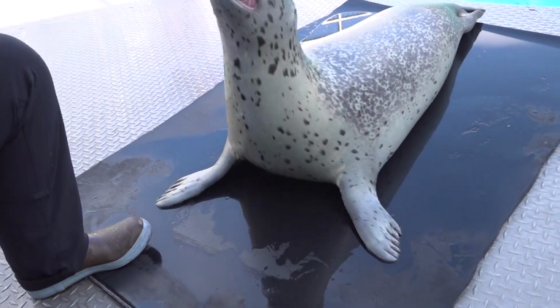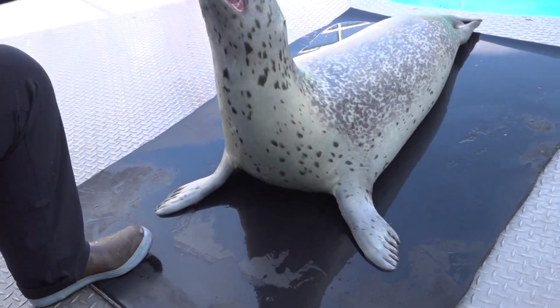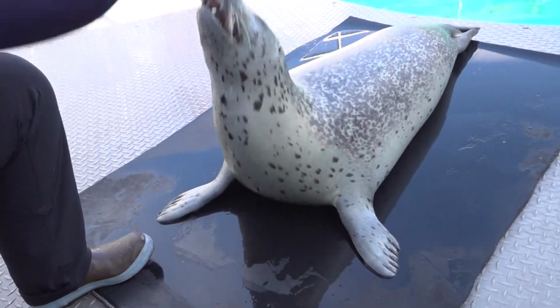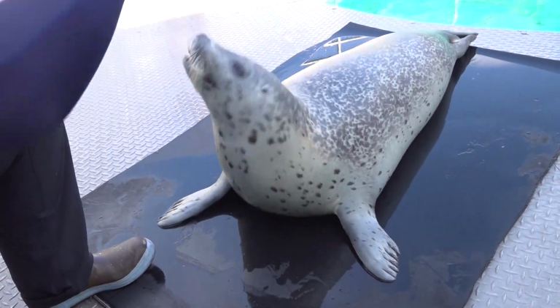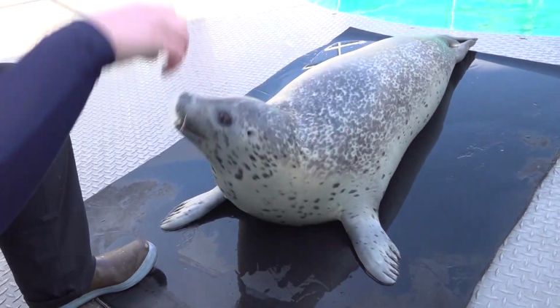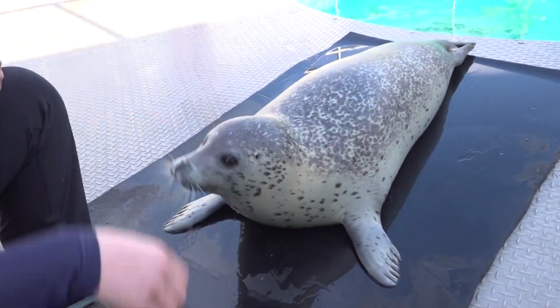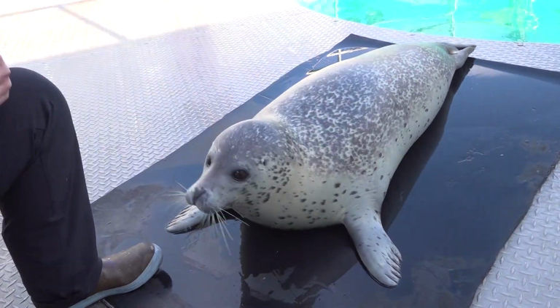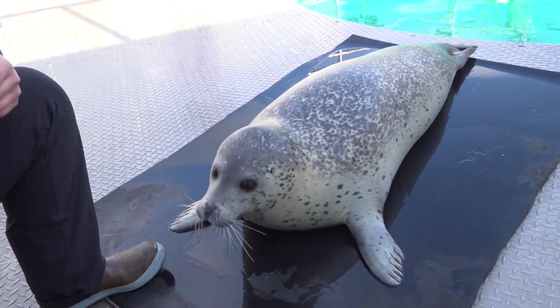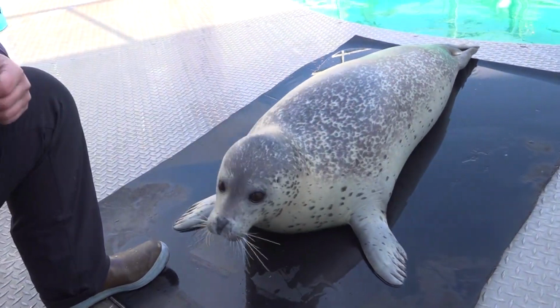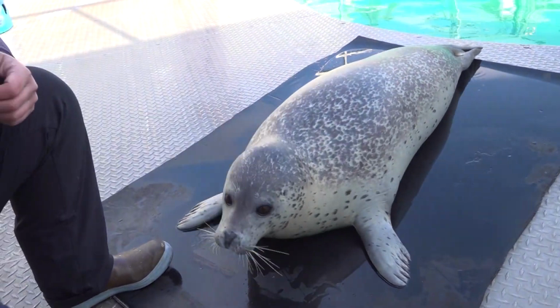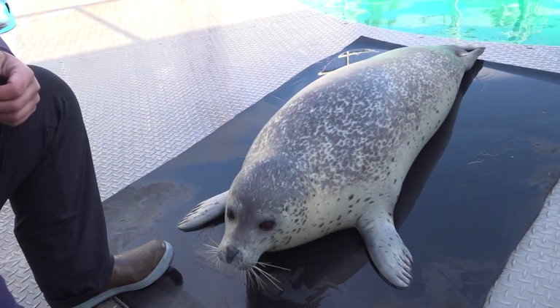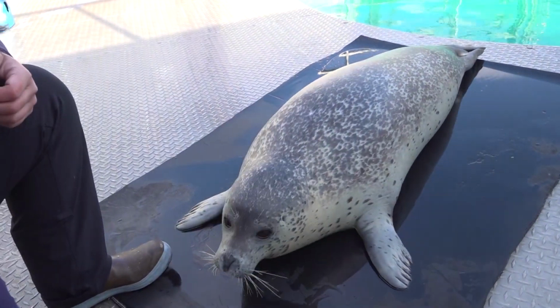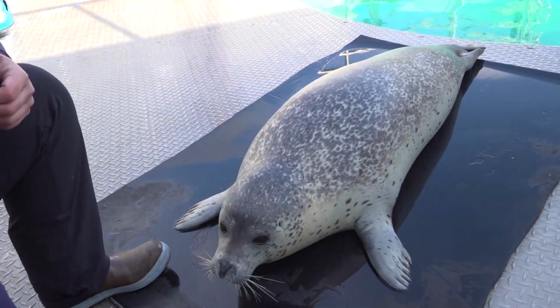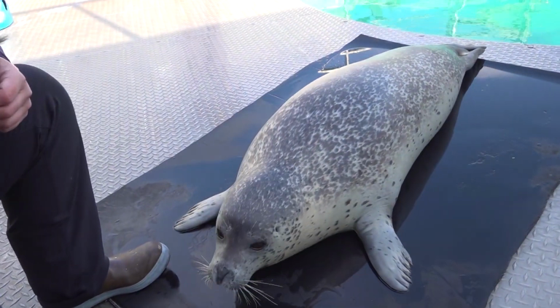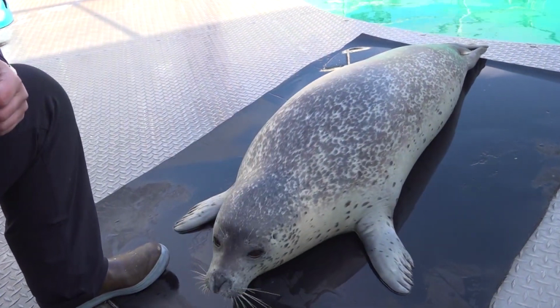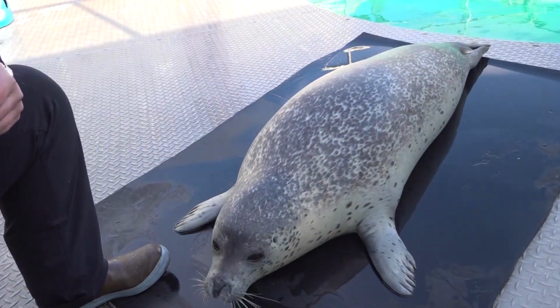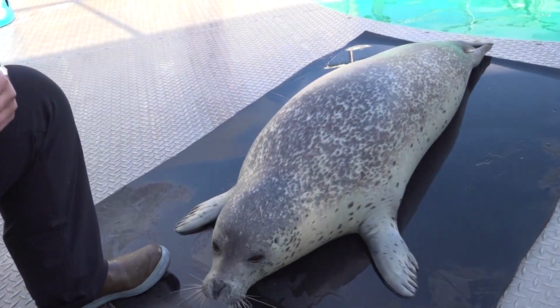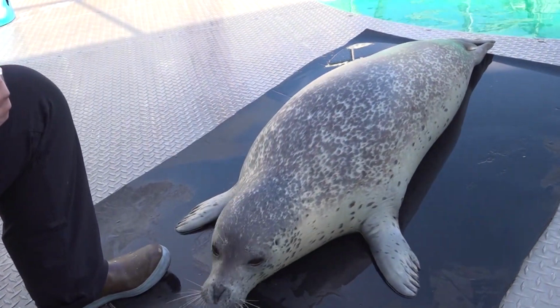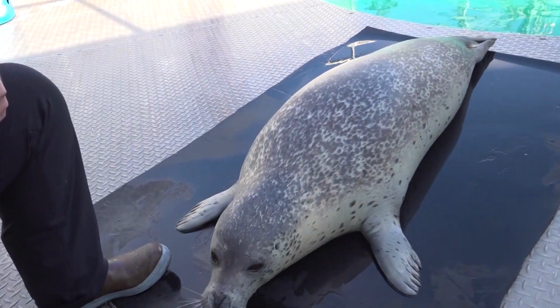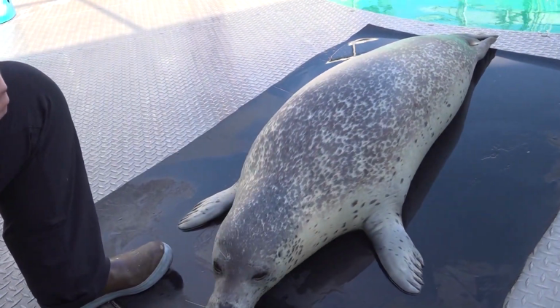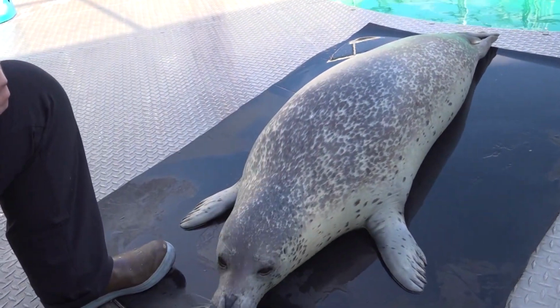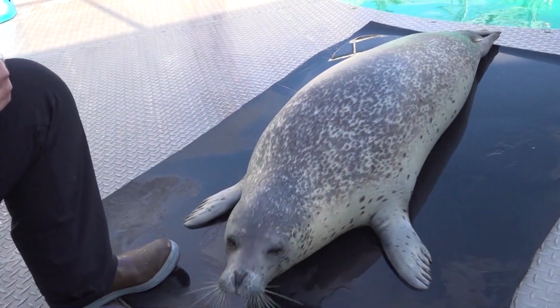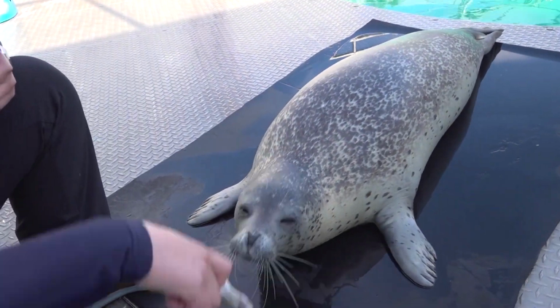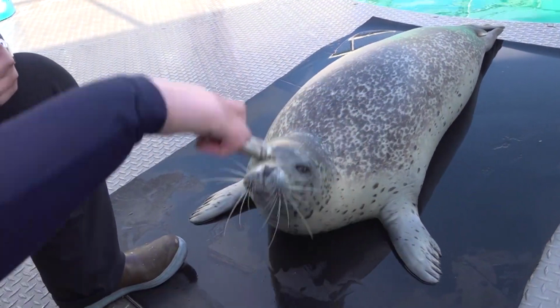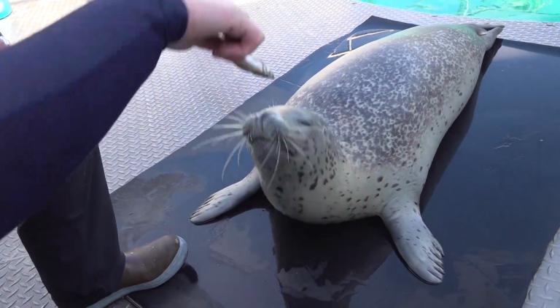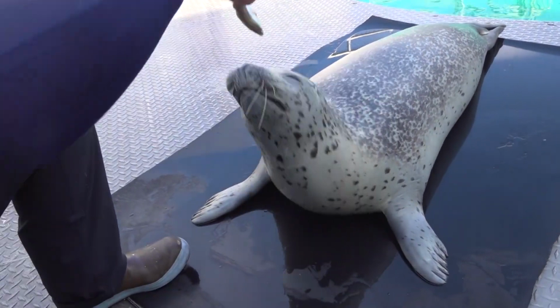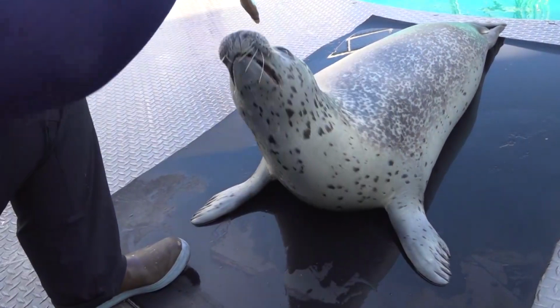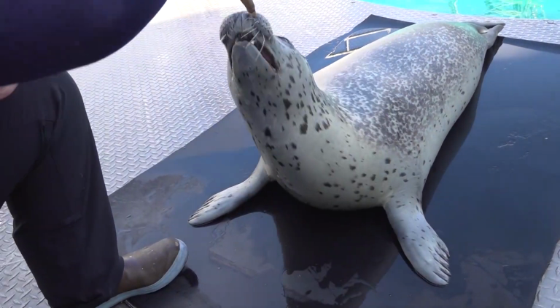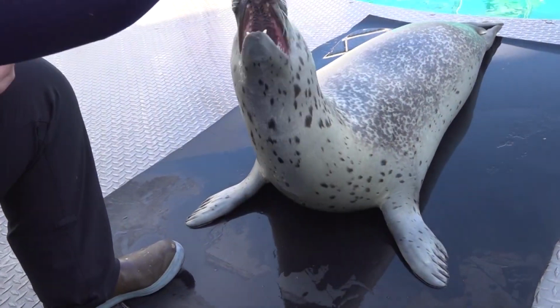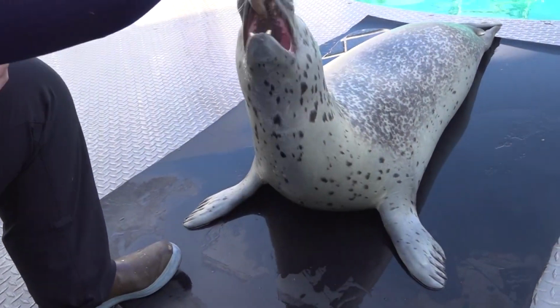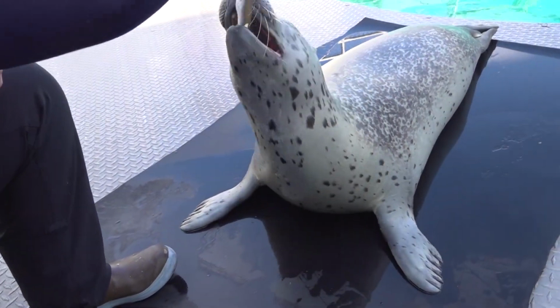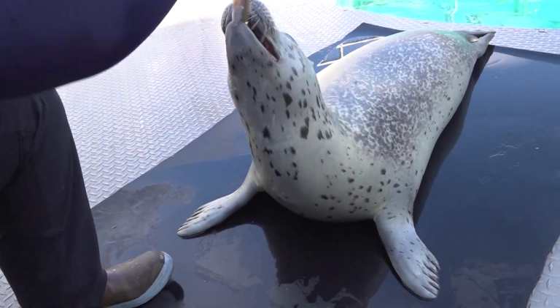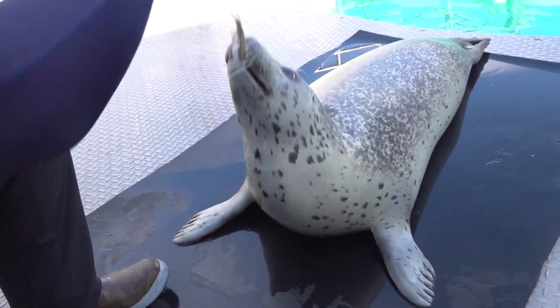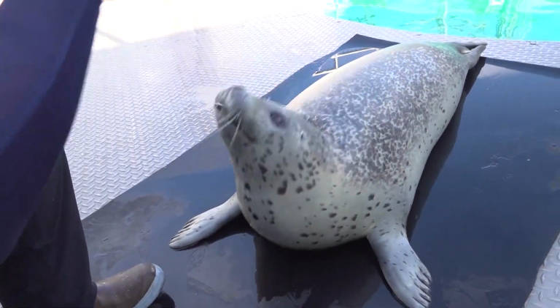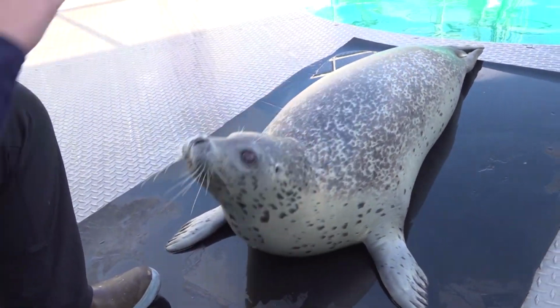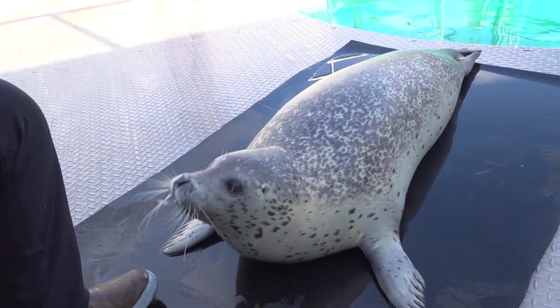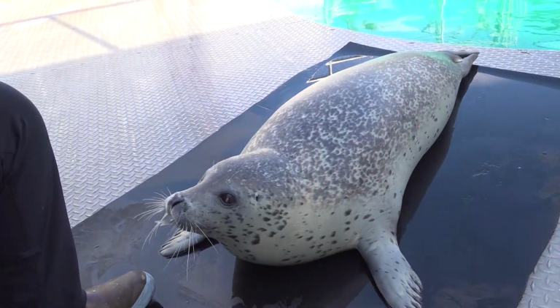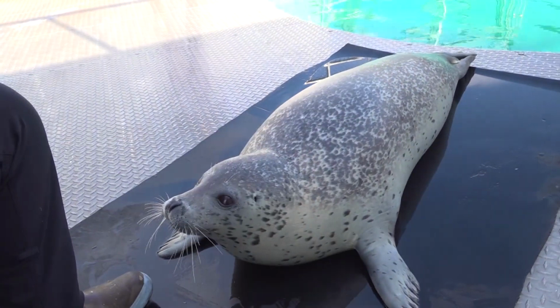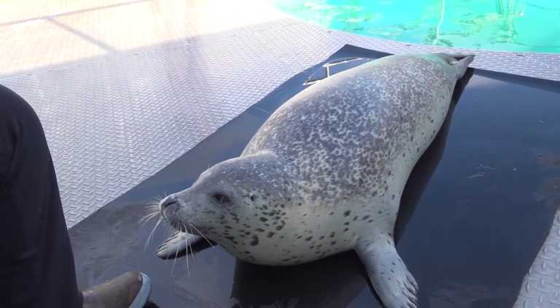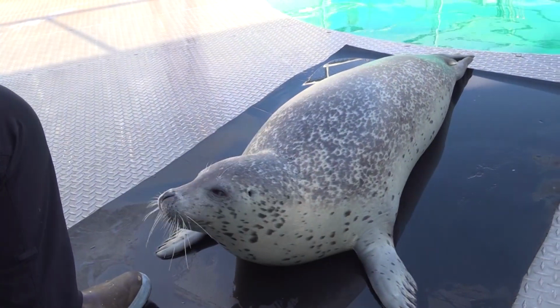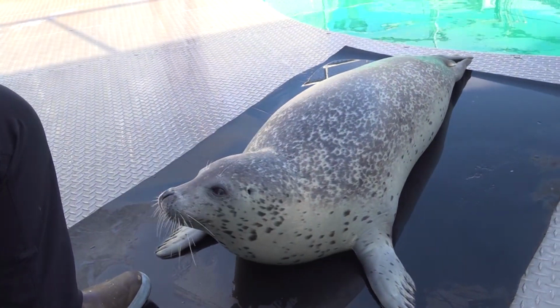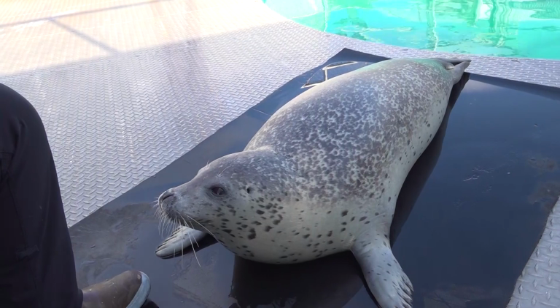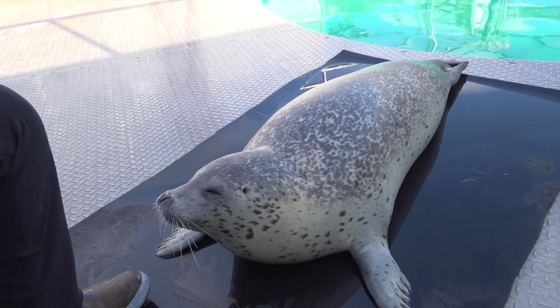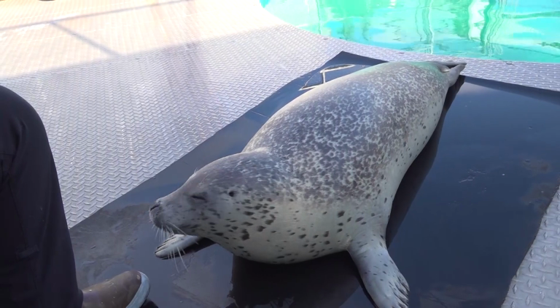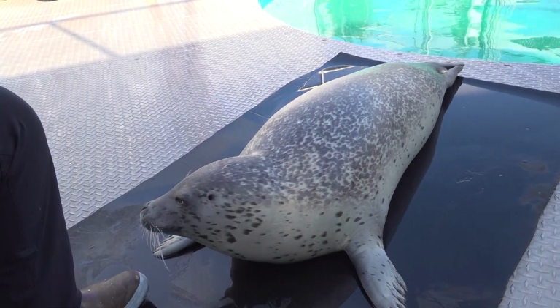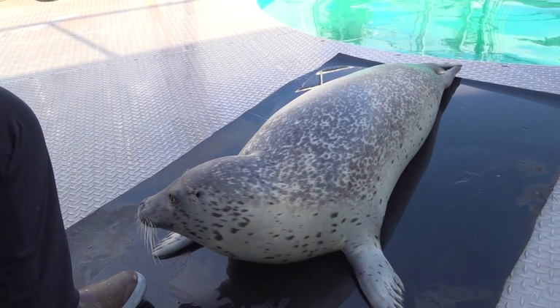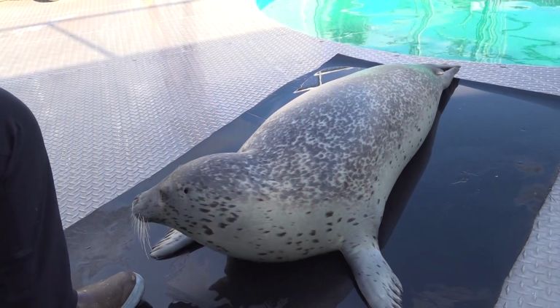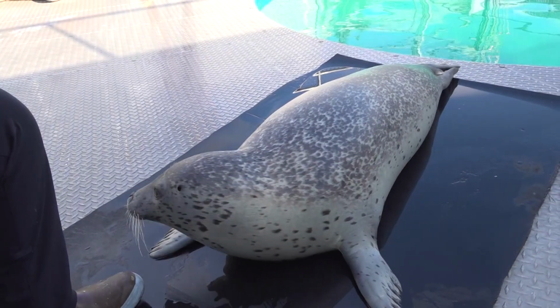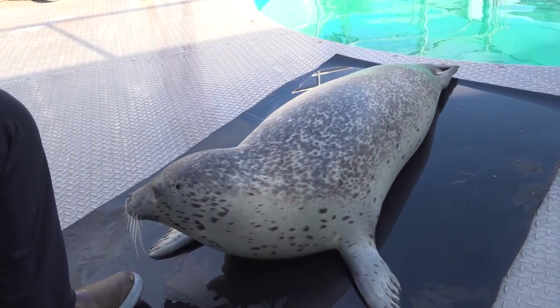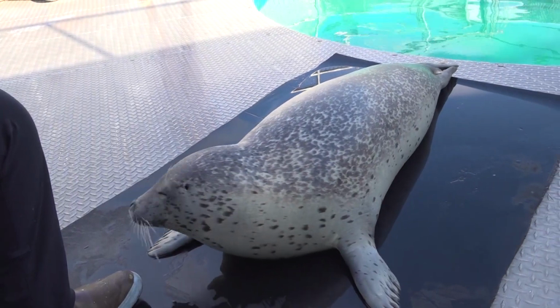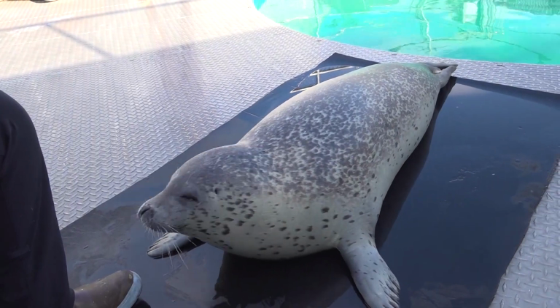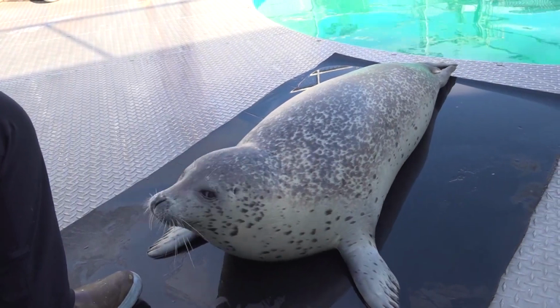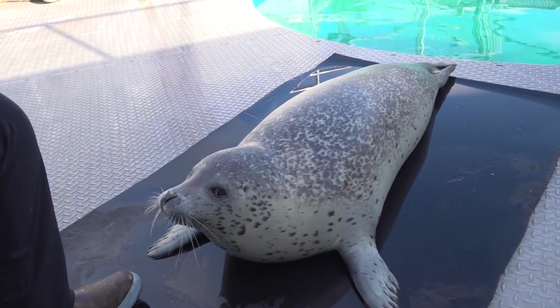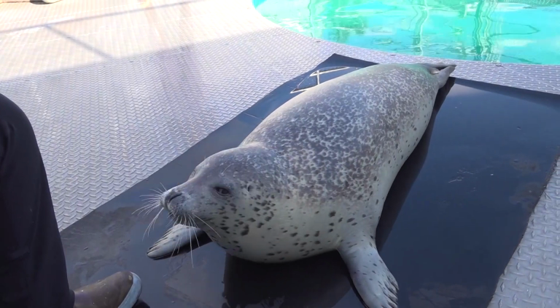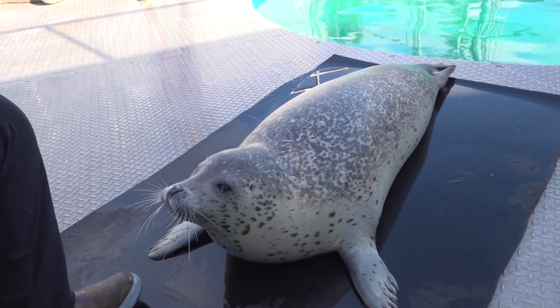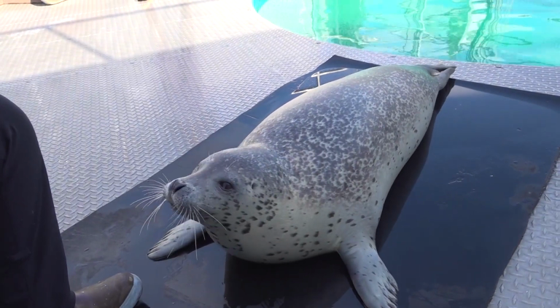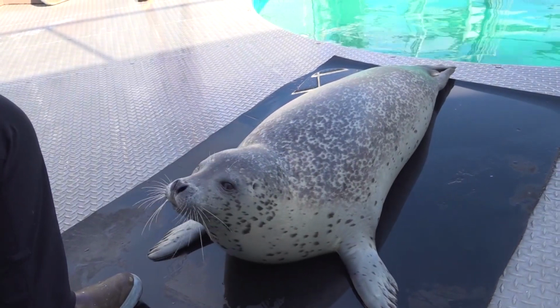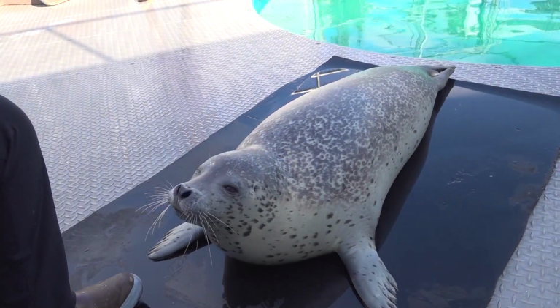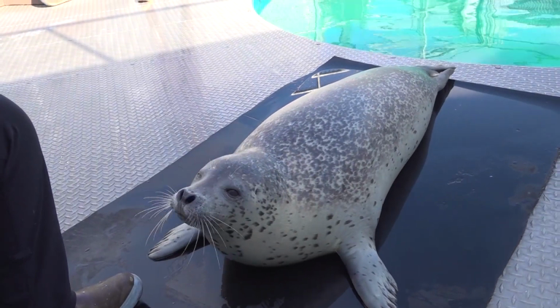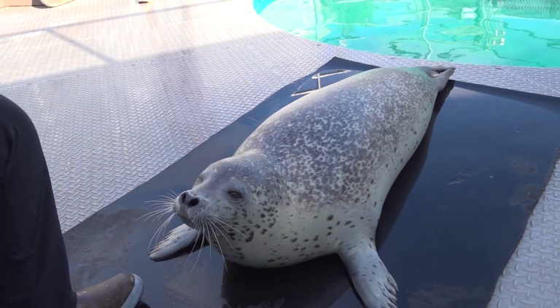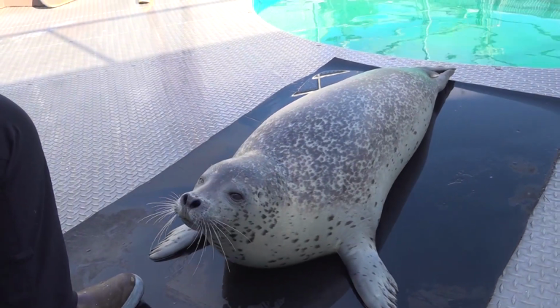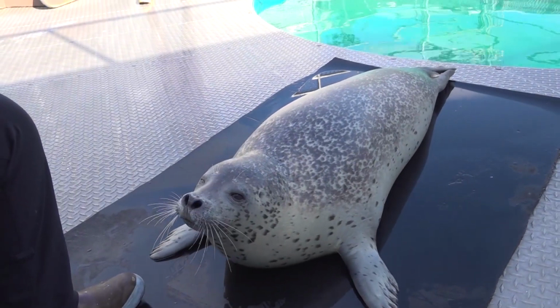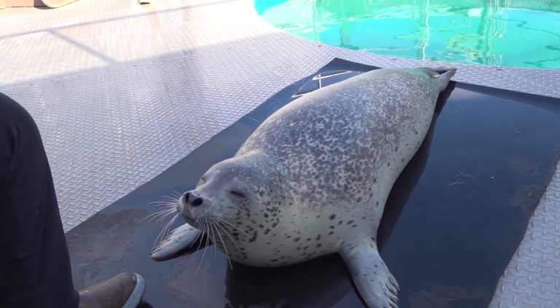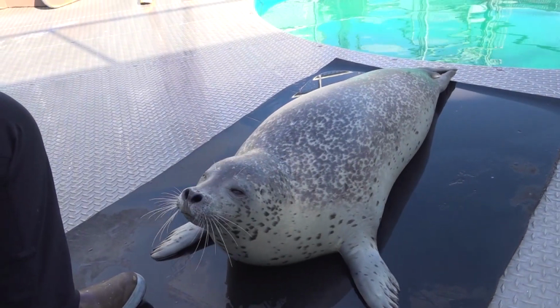Whiskers are pretty interesting — they're made of keratin, just like your fingernails, and they take about a hundred days to completely grow back.